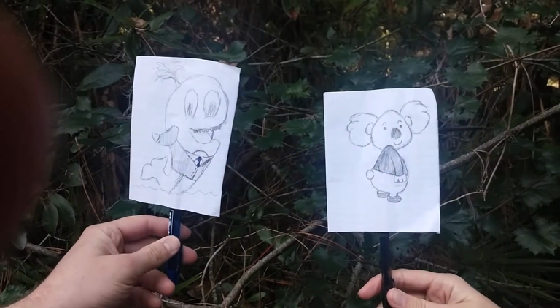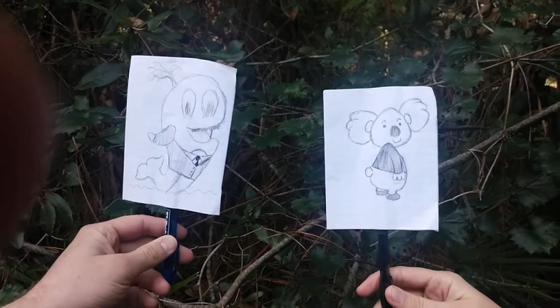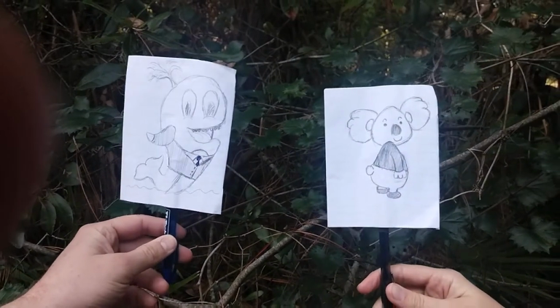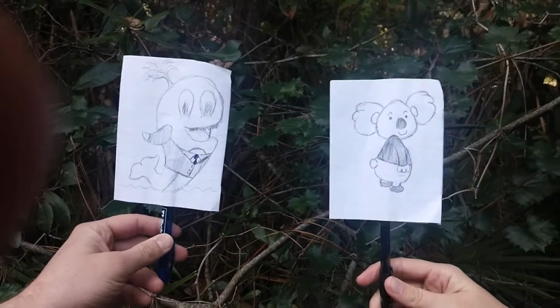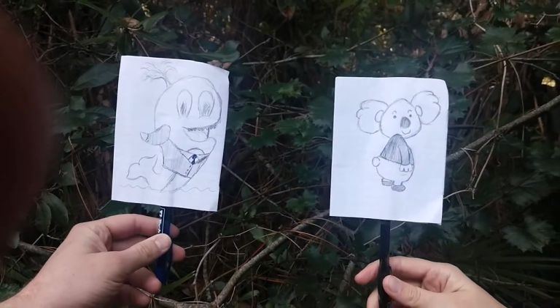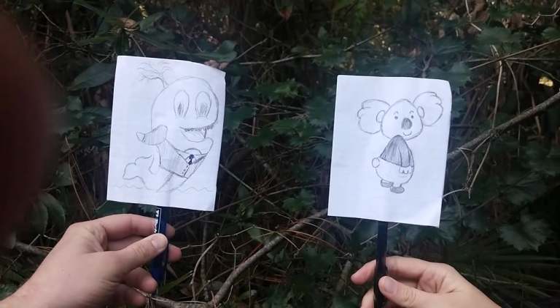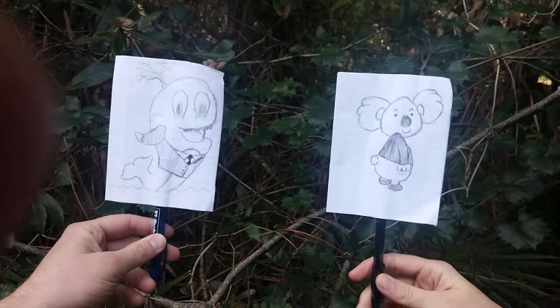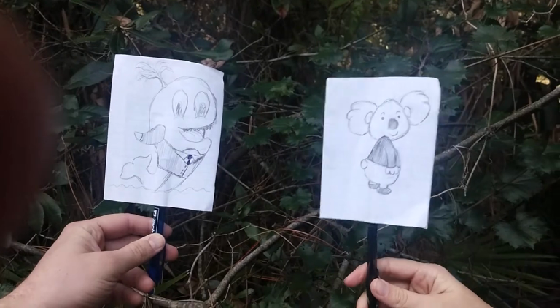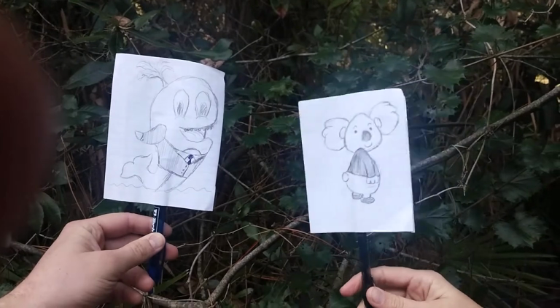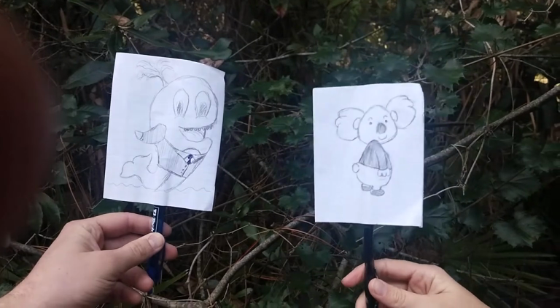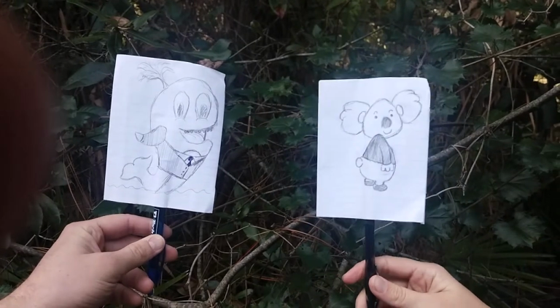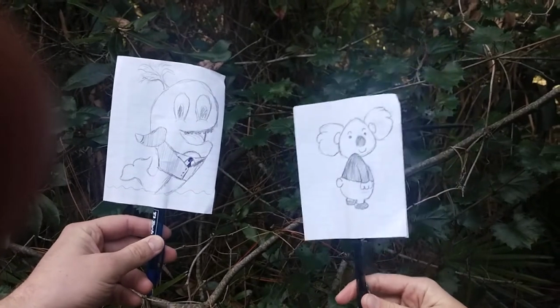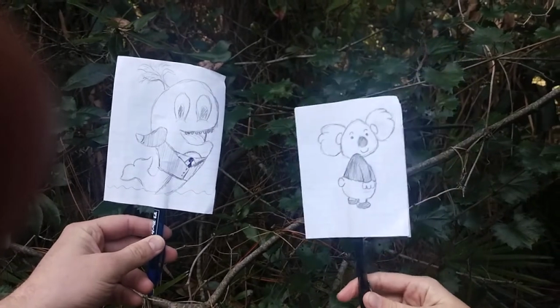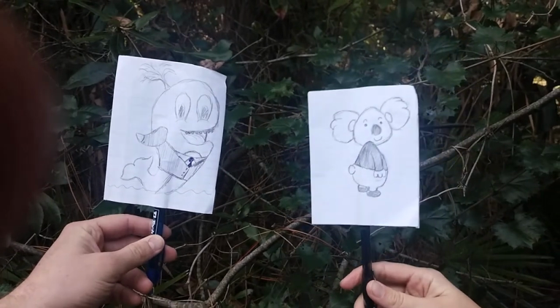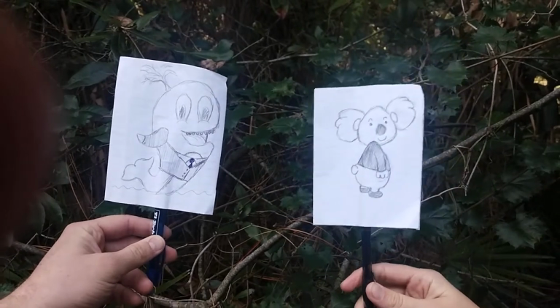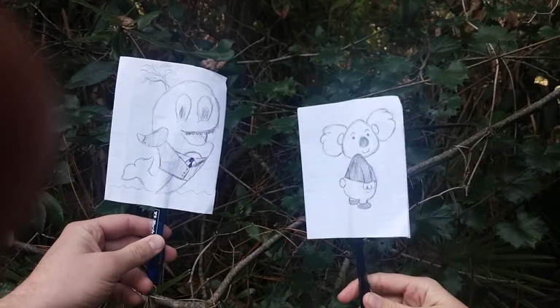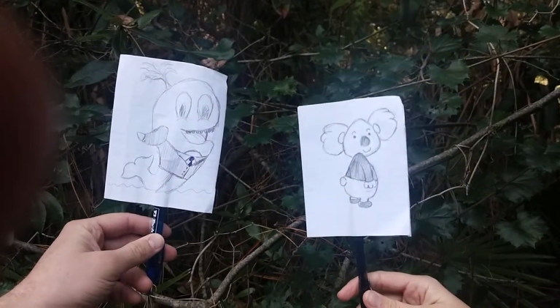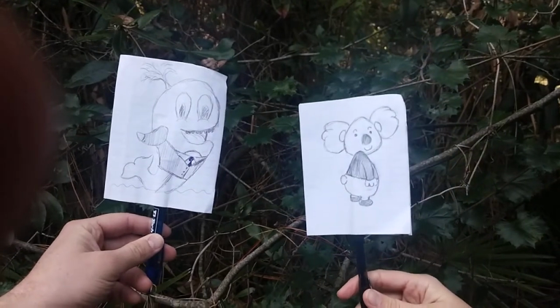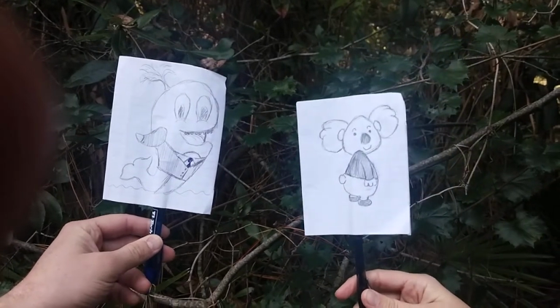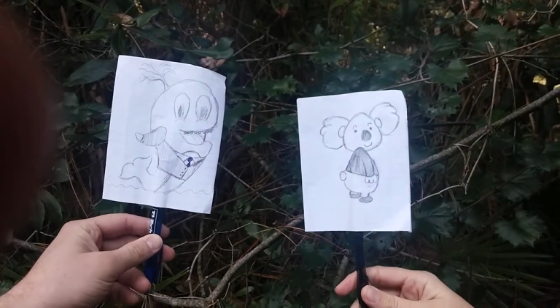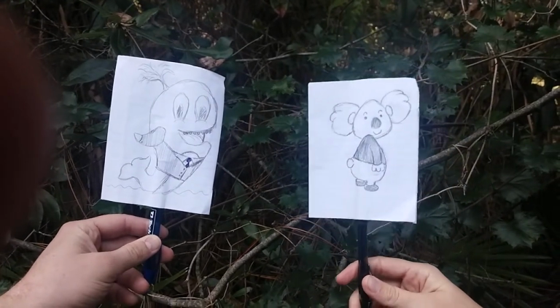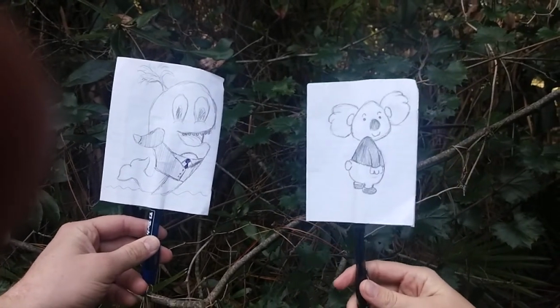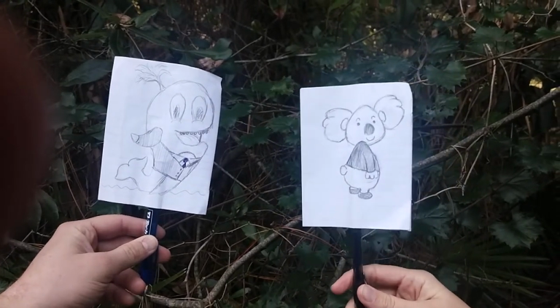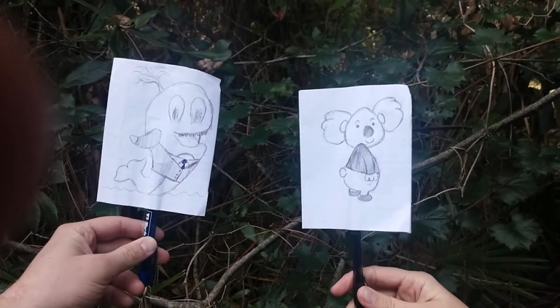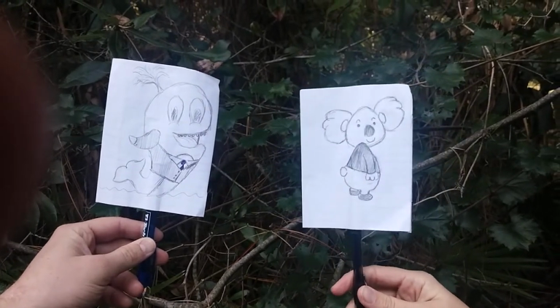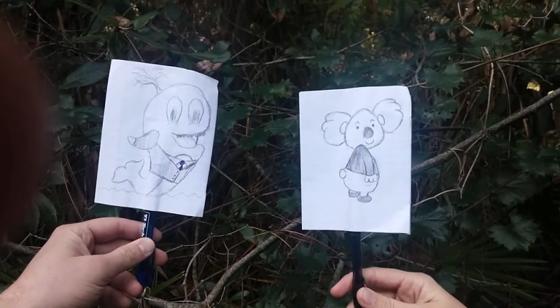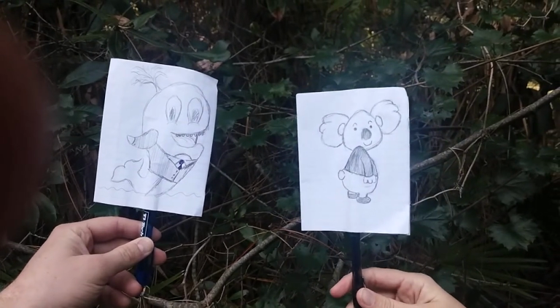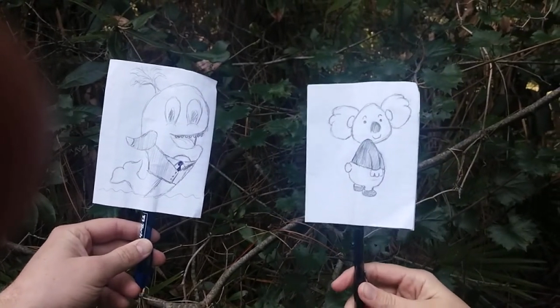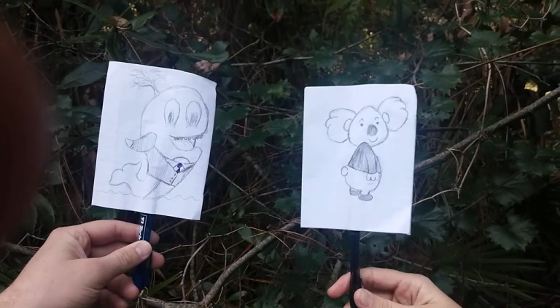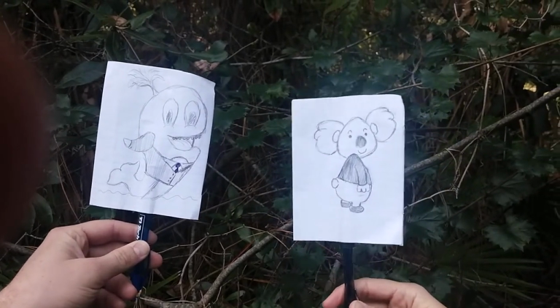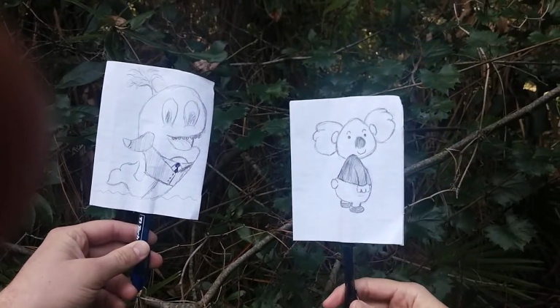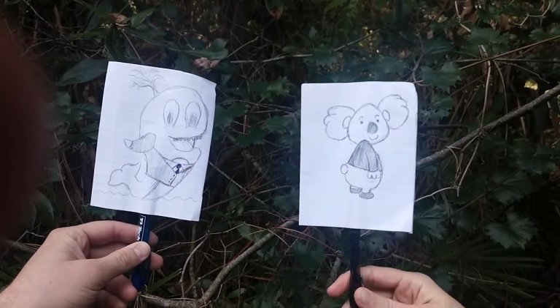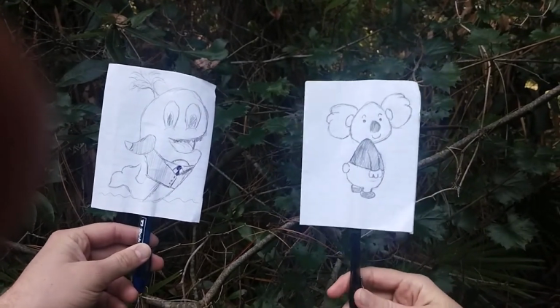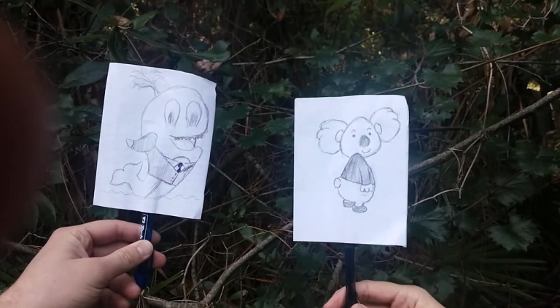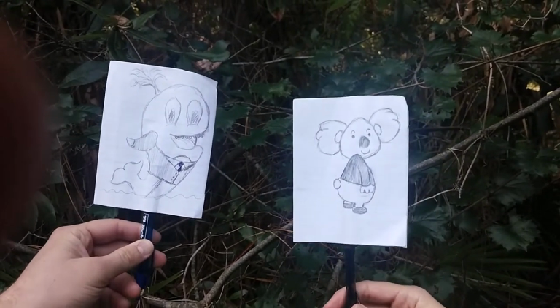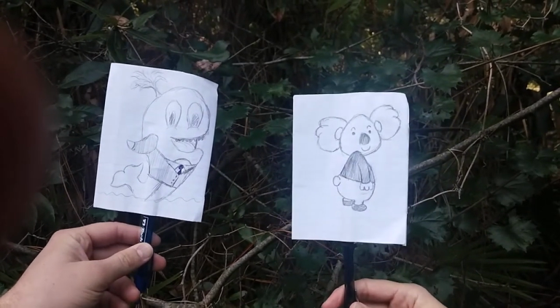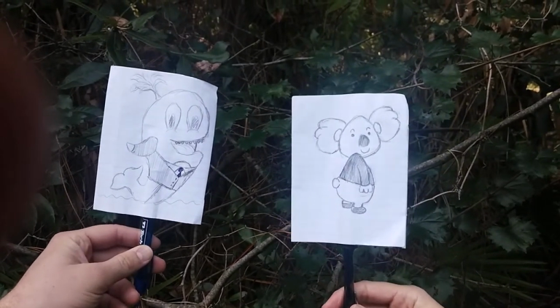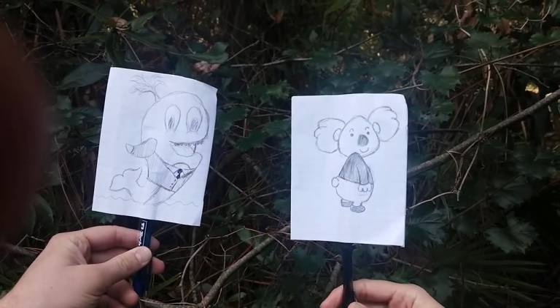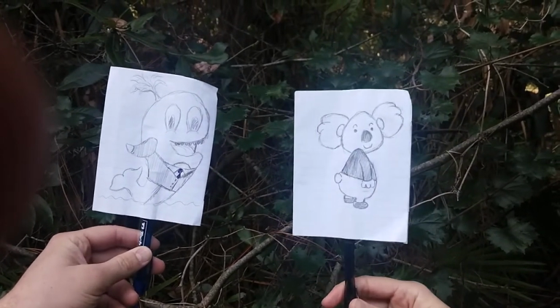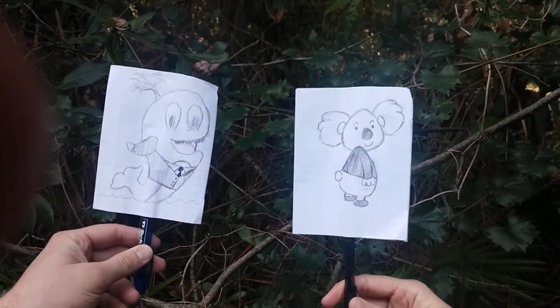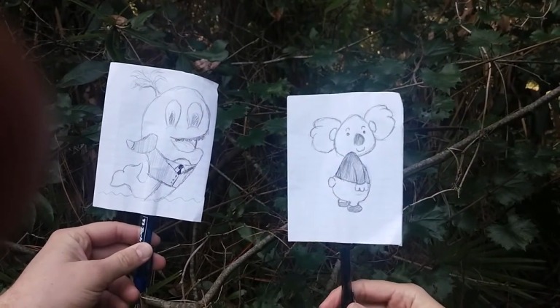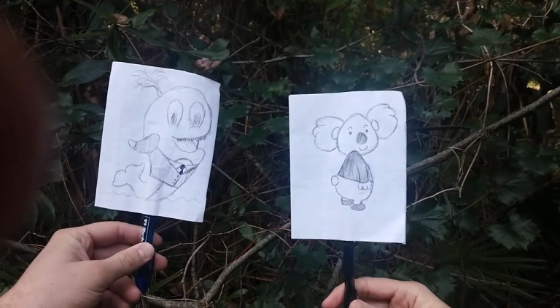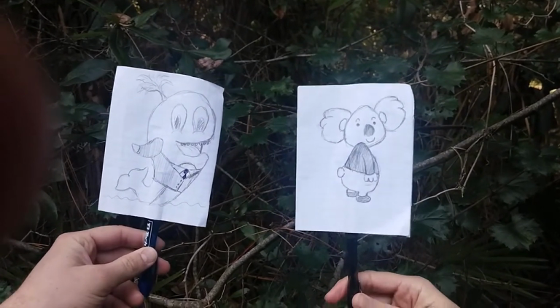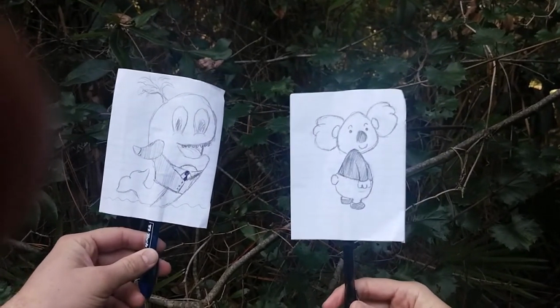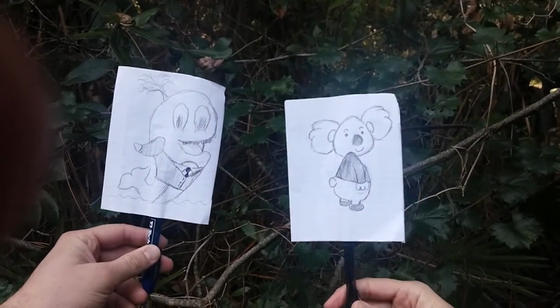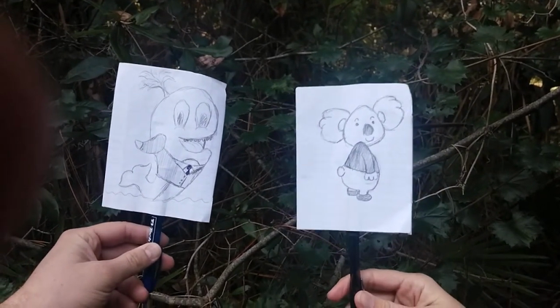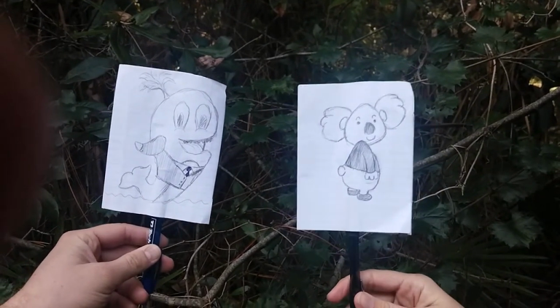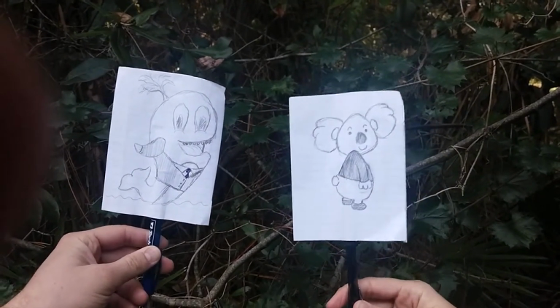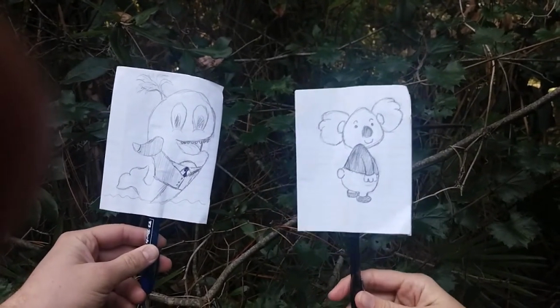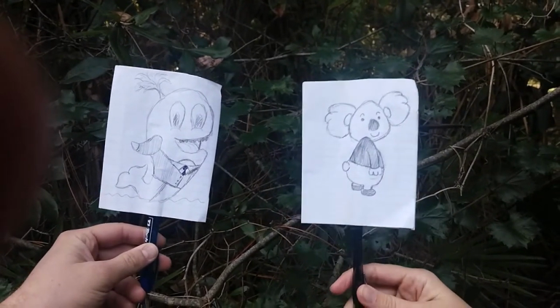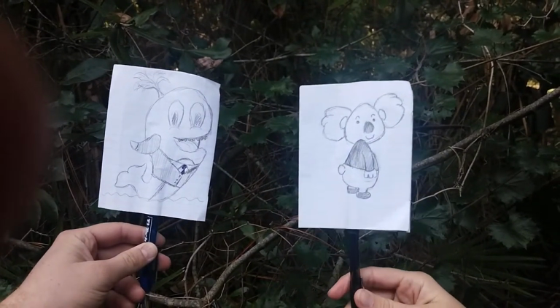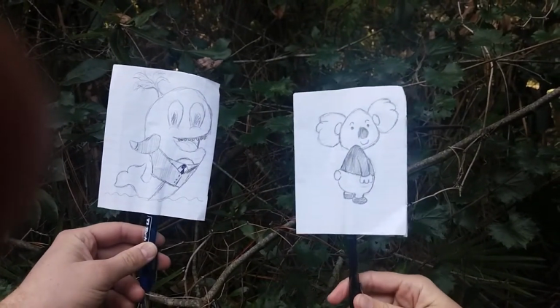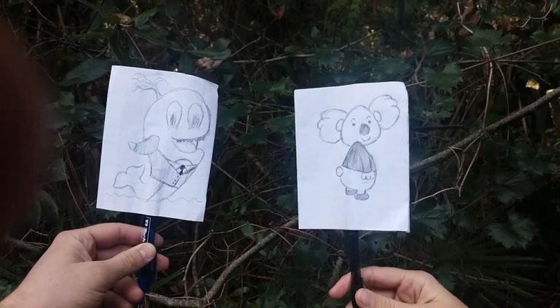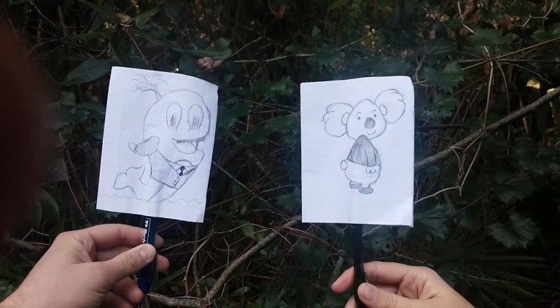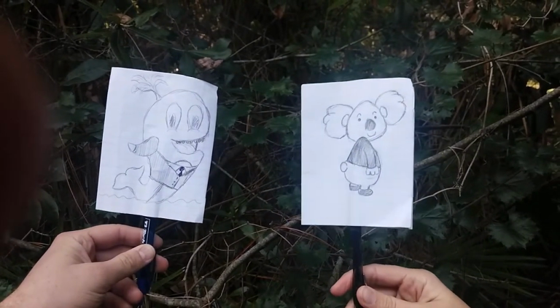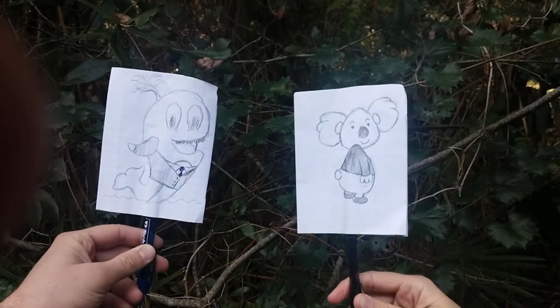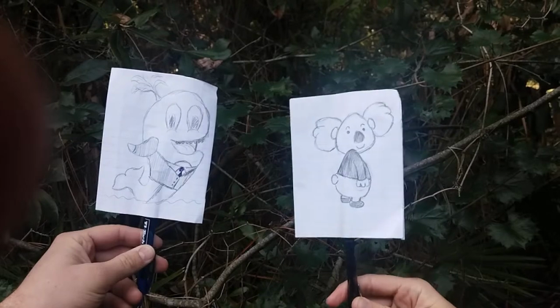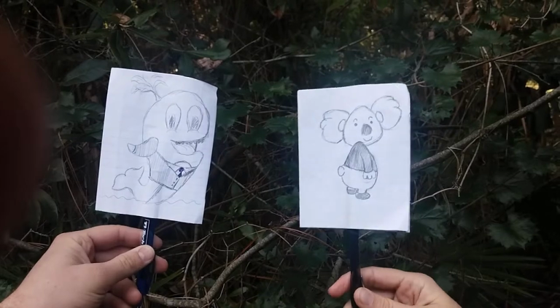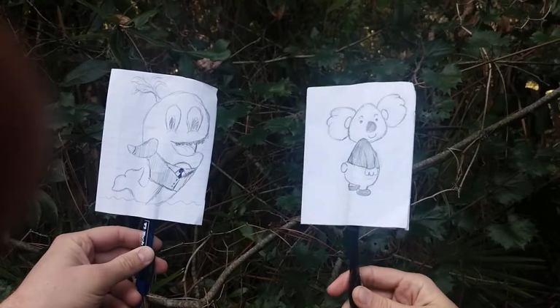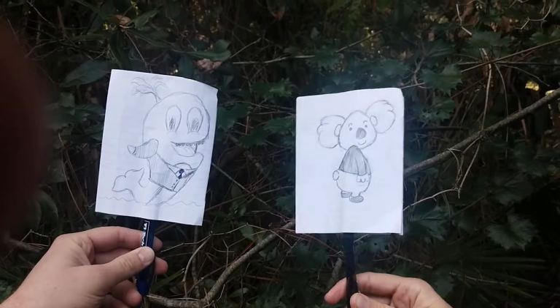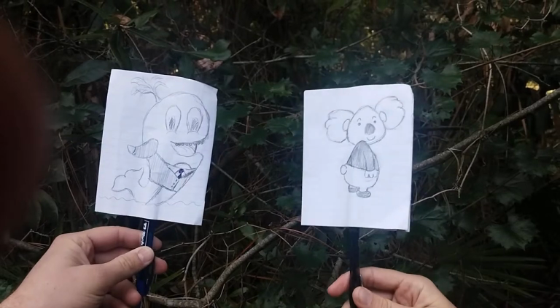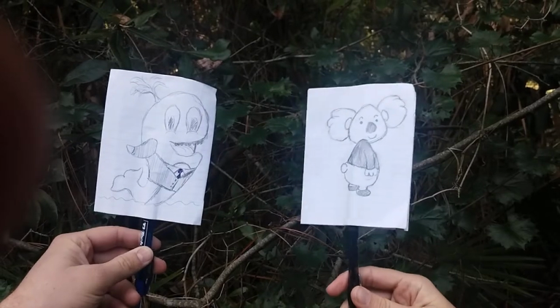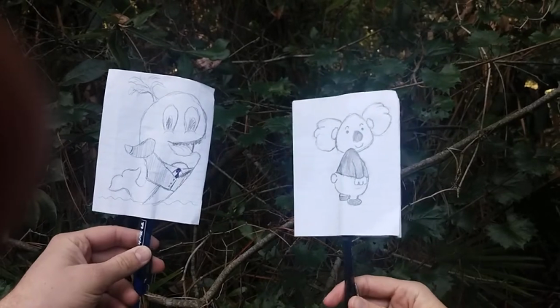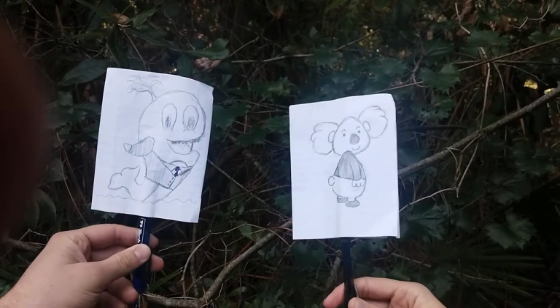Hey Coco, how are the evaluations coming along? They're going great, Lily. I've actually spoken to everyone already, so I should have all of the forms in by the end of the day.